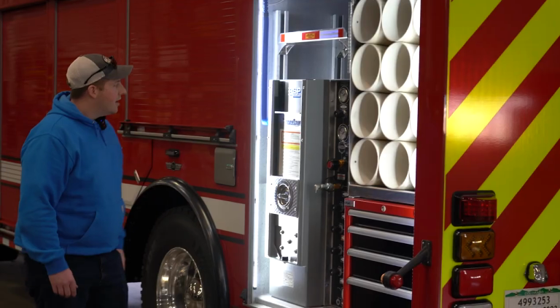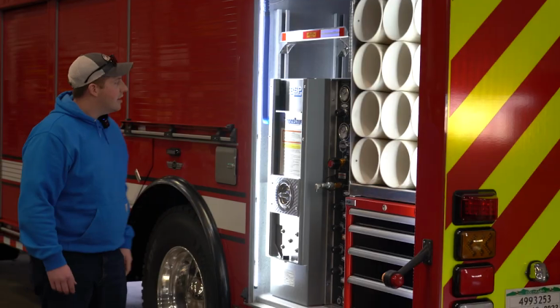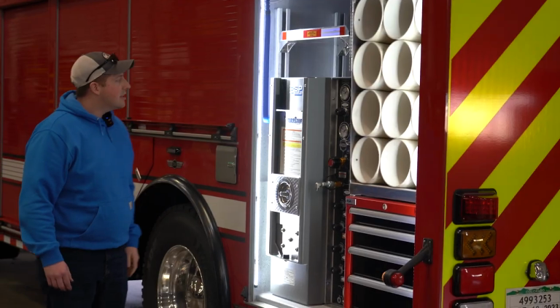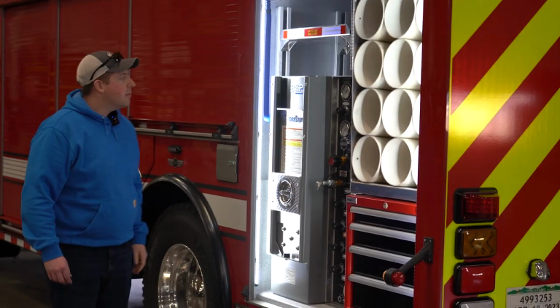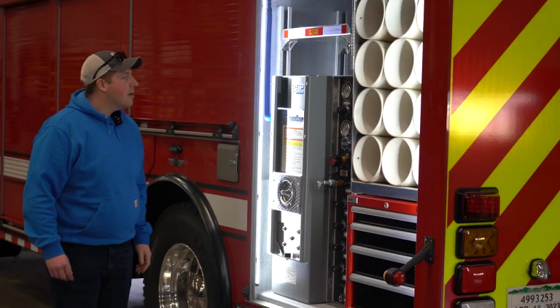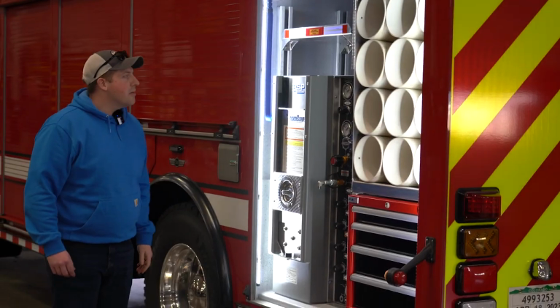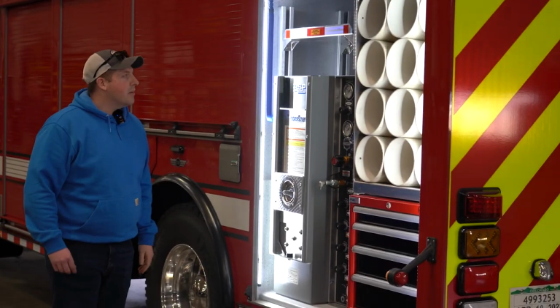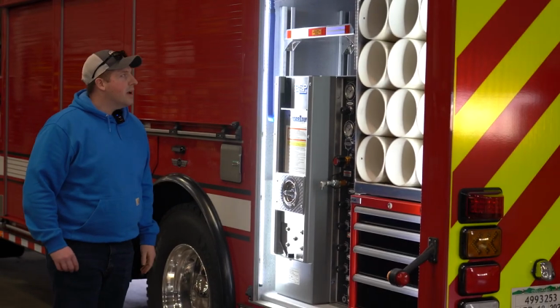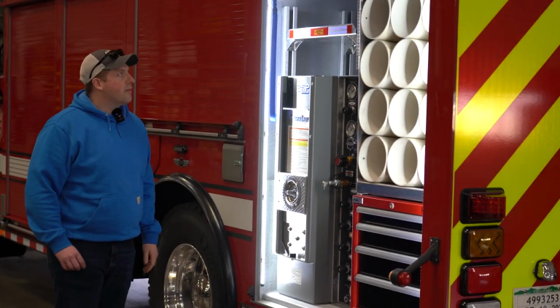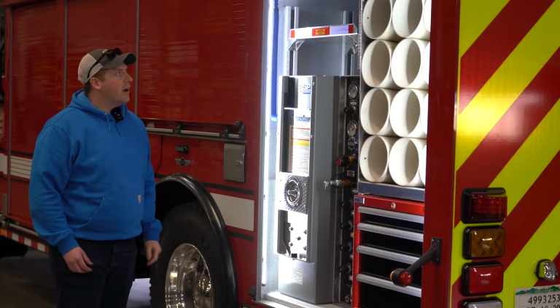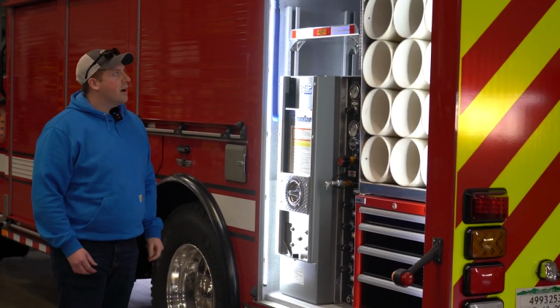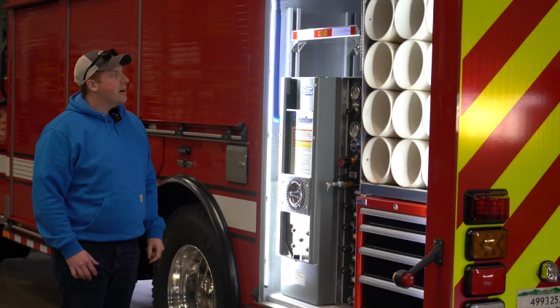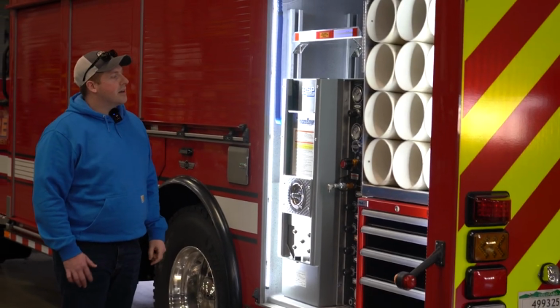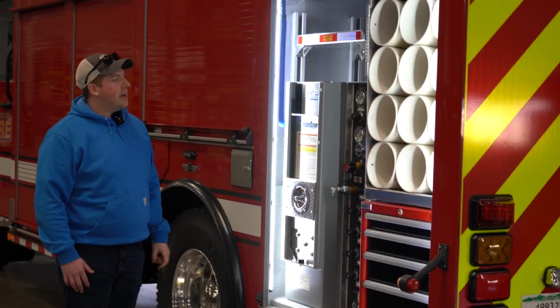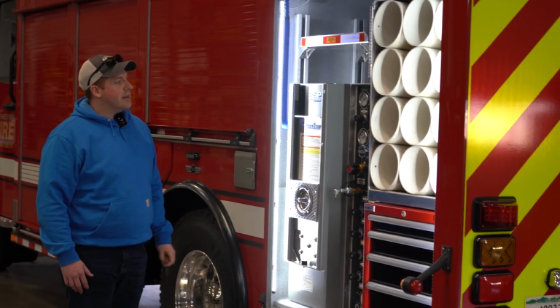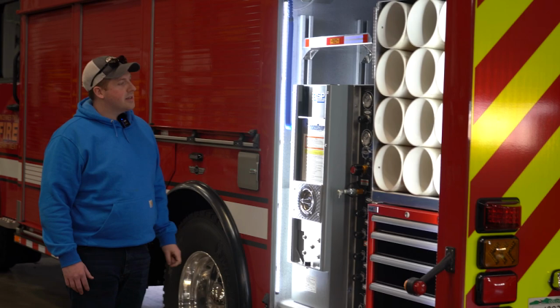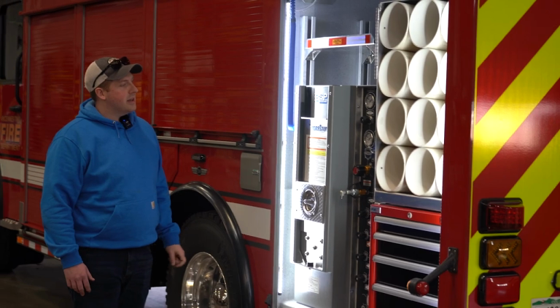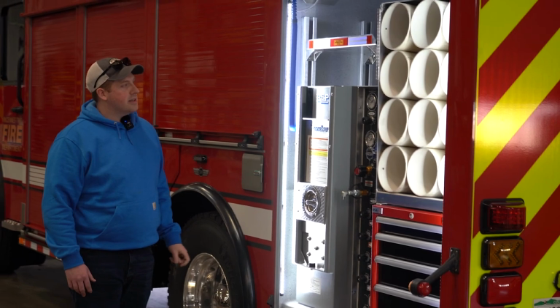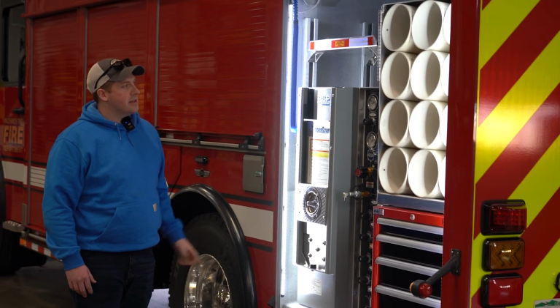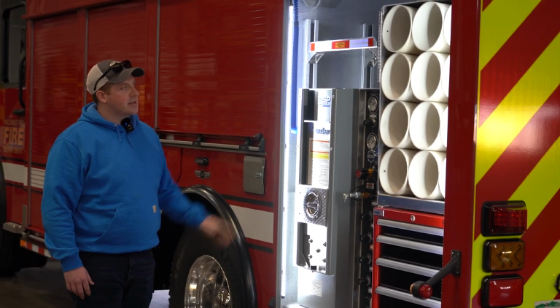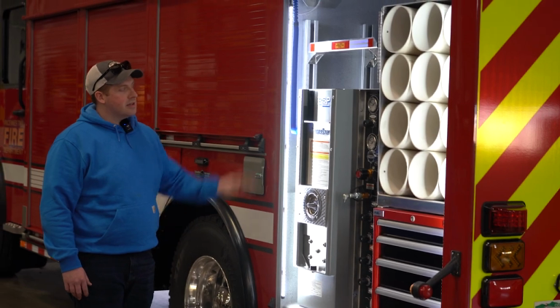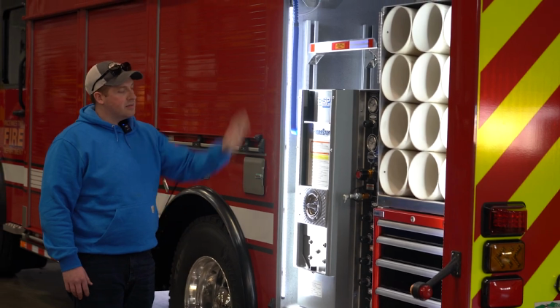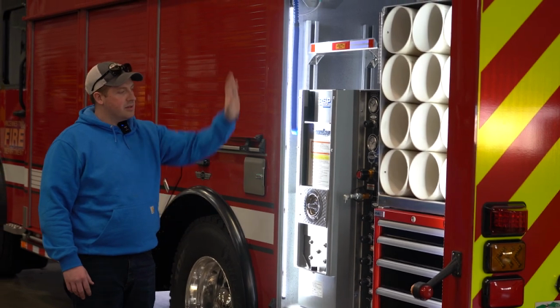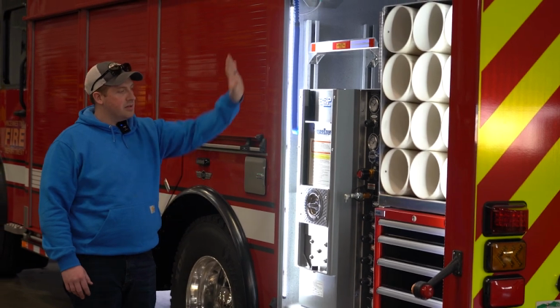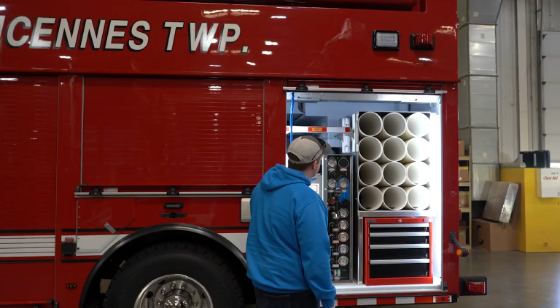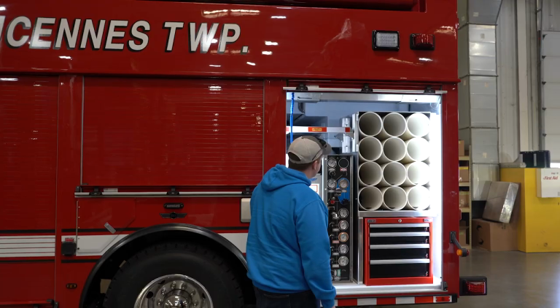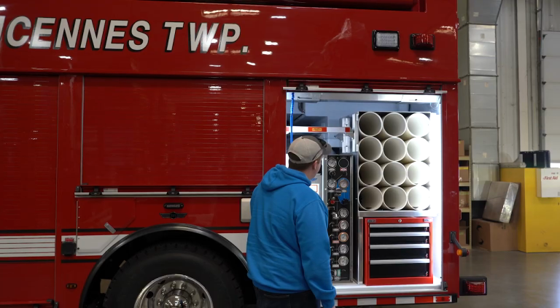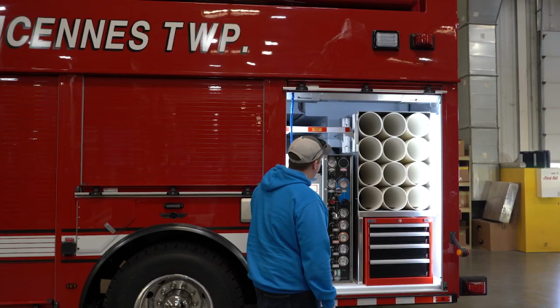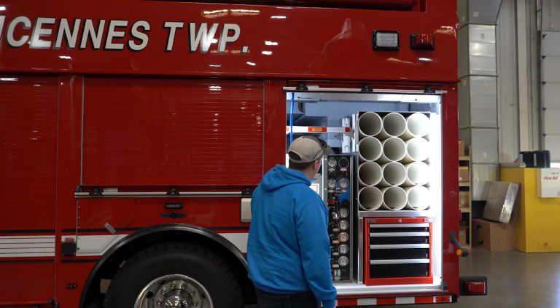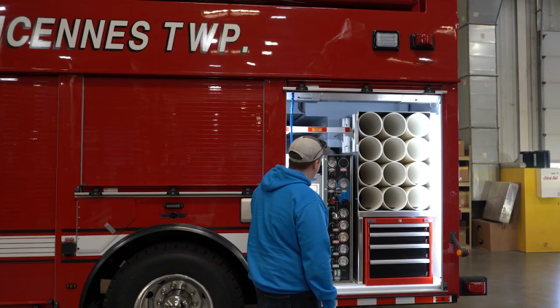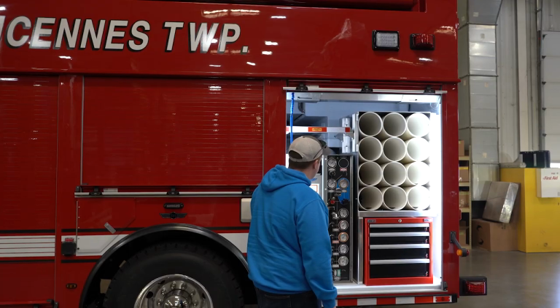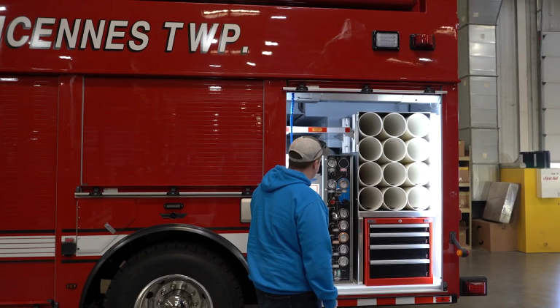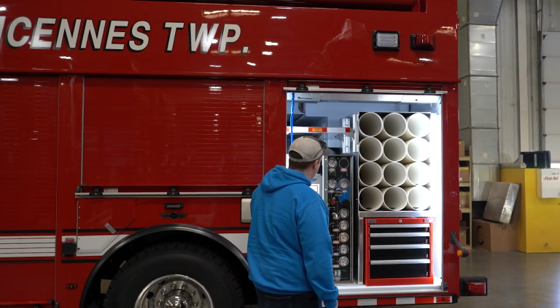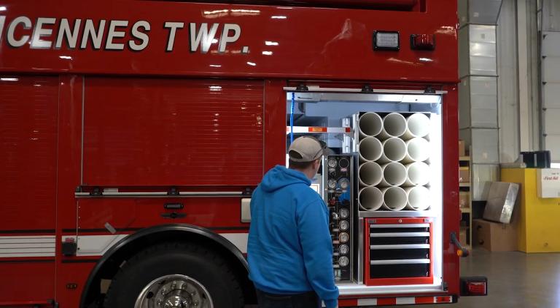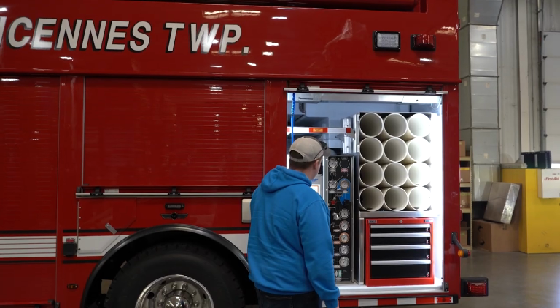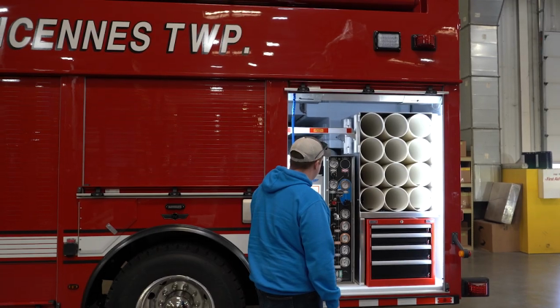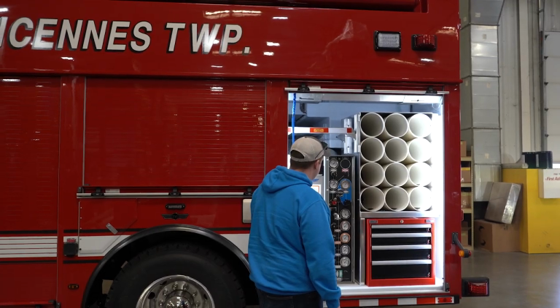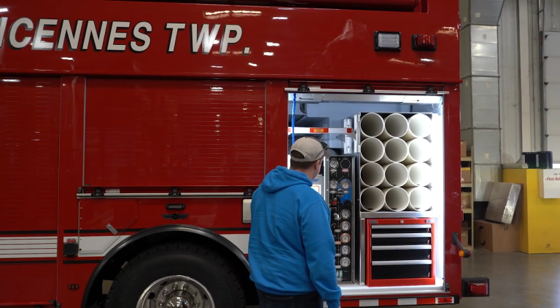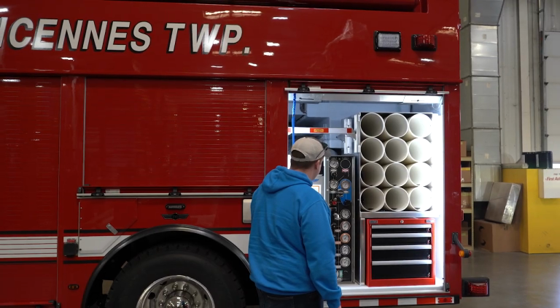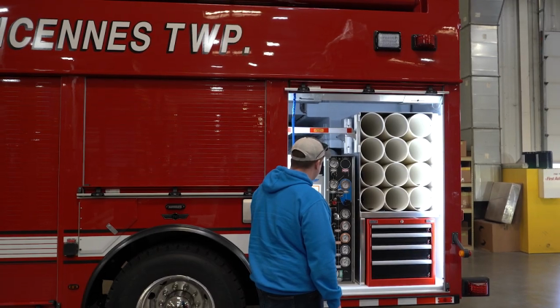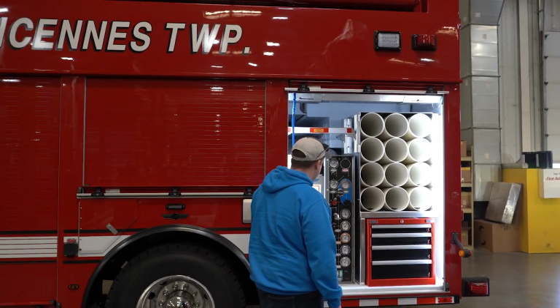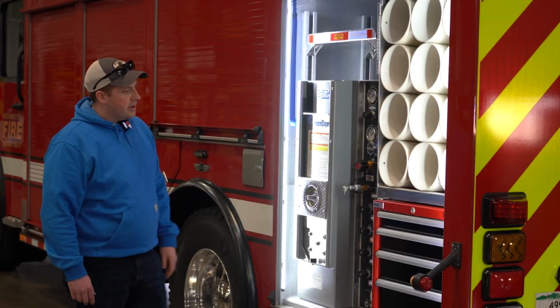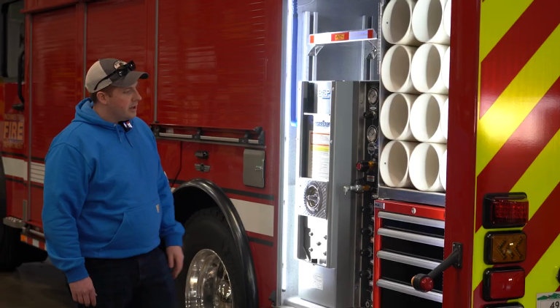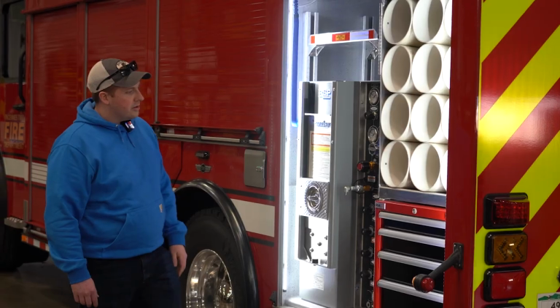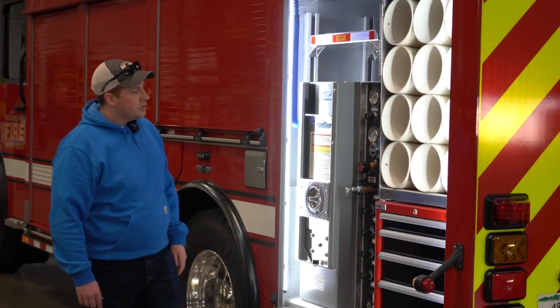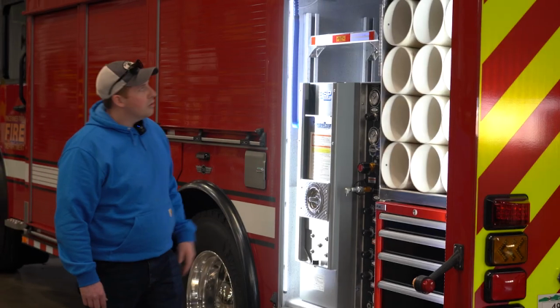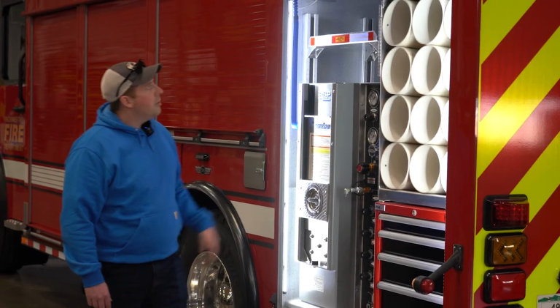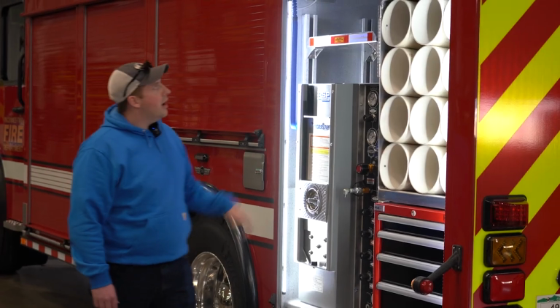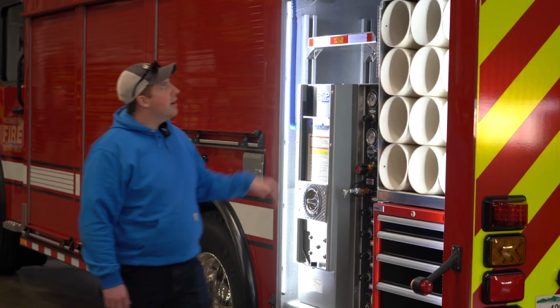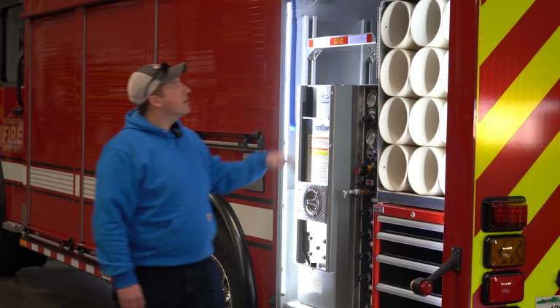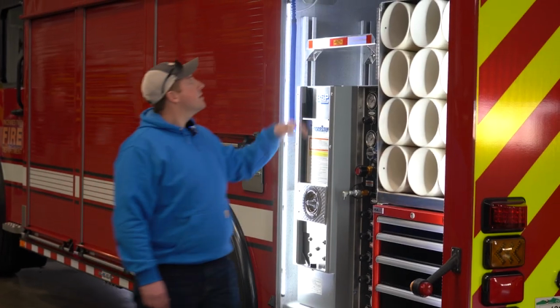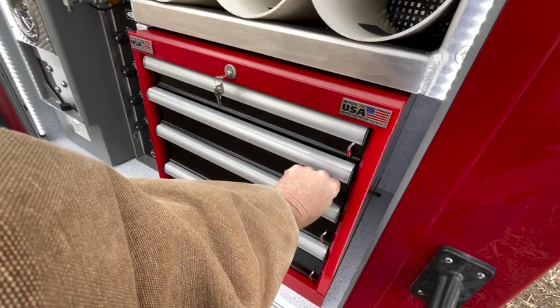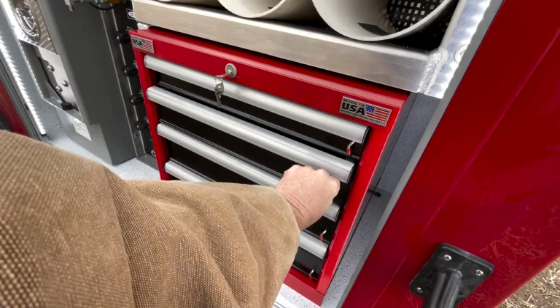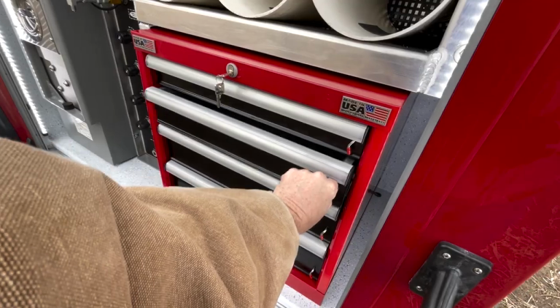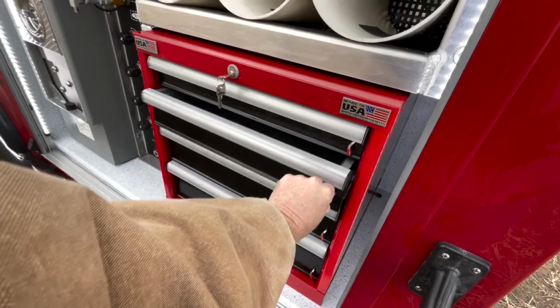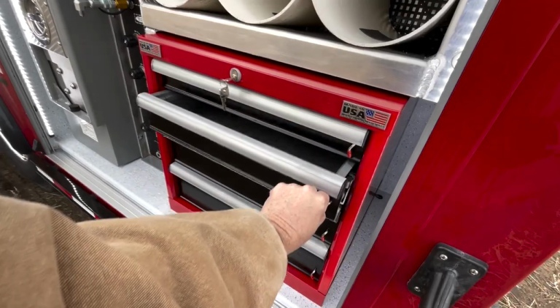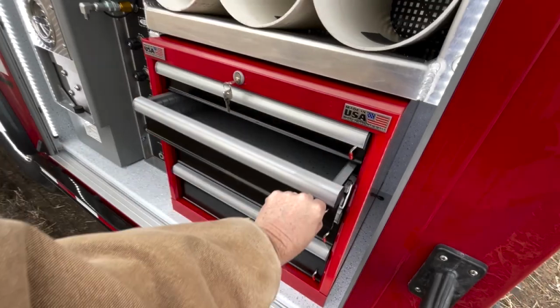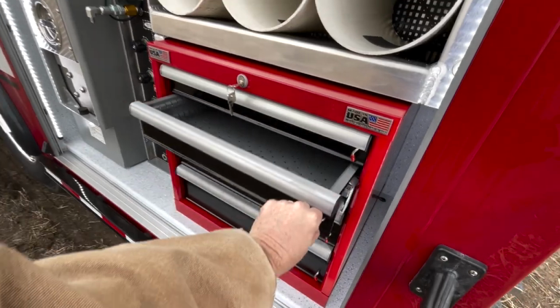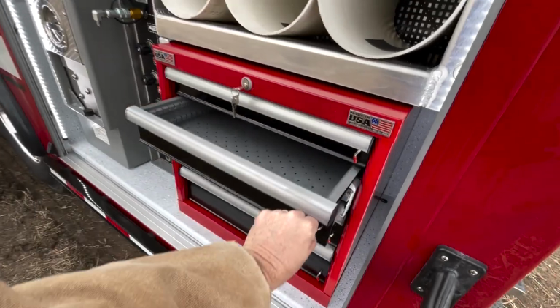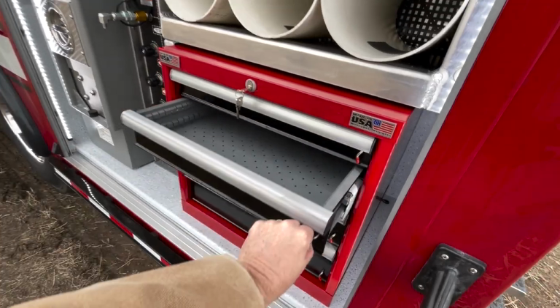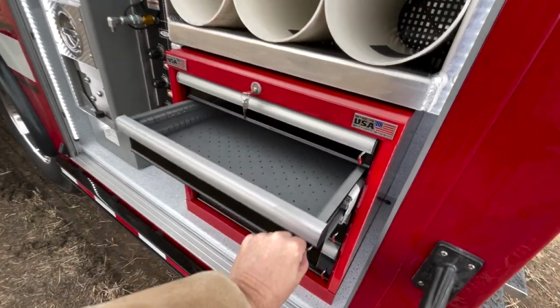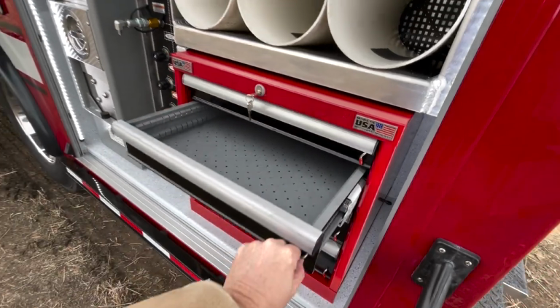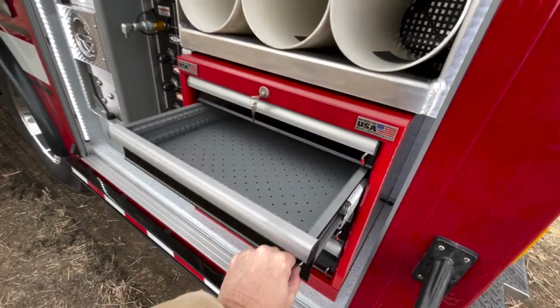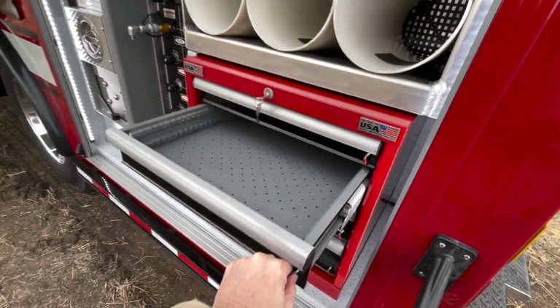This compartment has our cascade system and spare bottle storage, and a toolbox for miscellaneous hand tools.